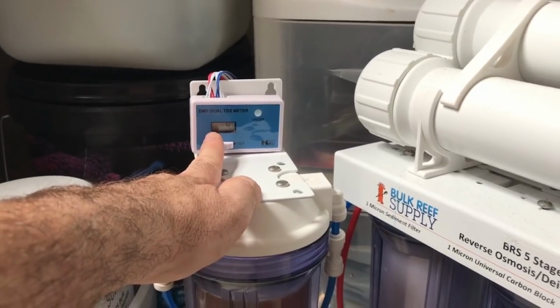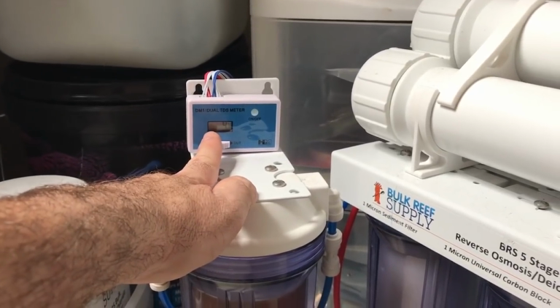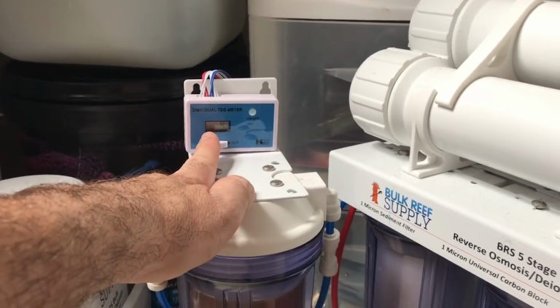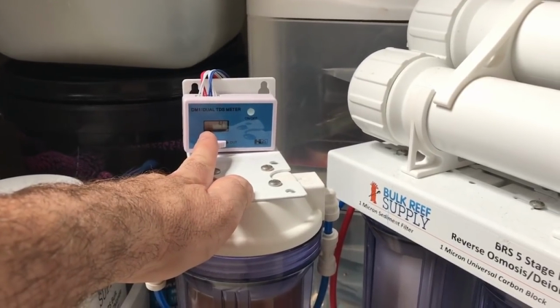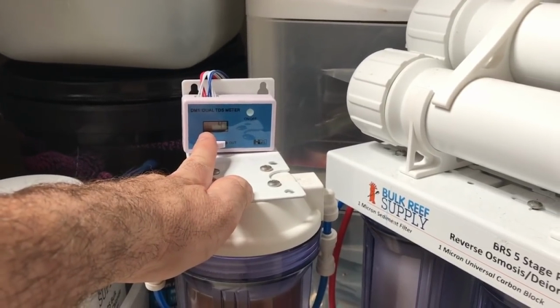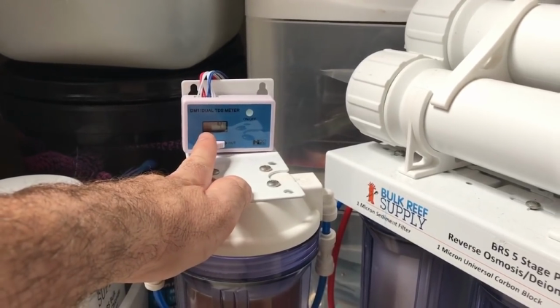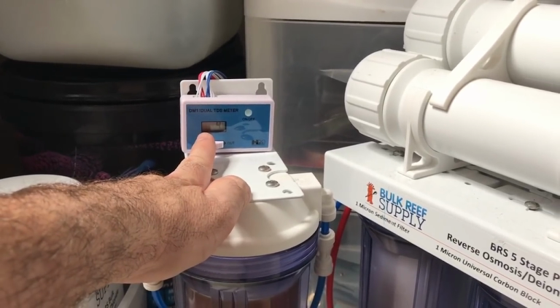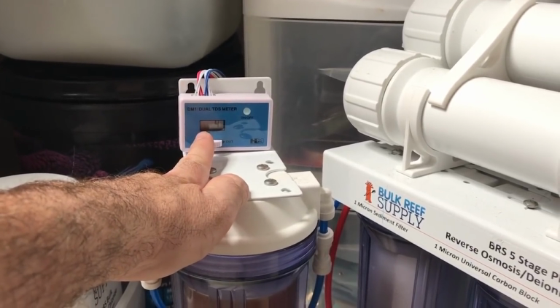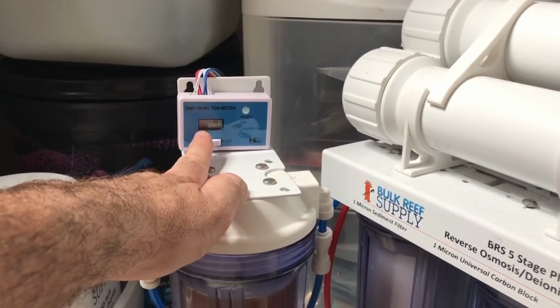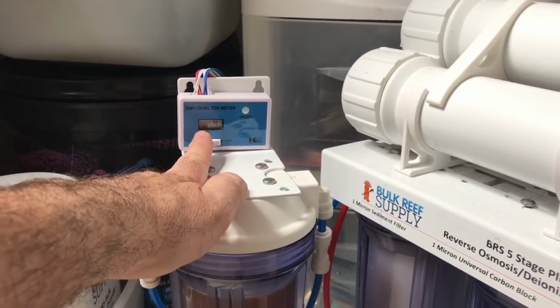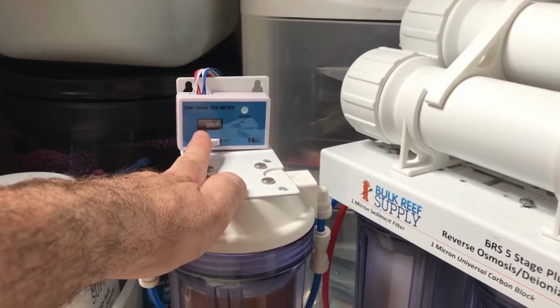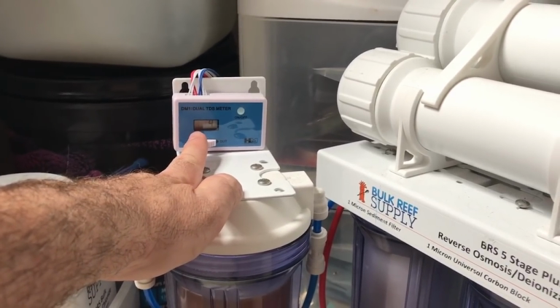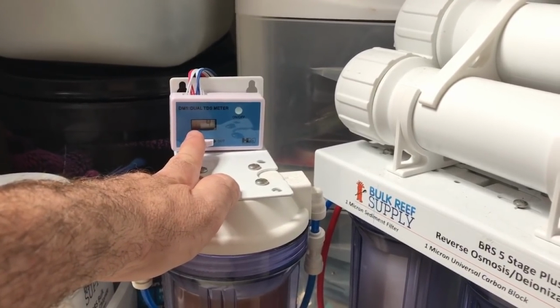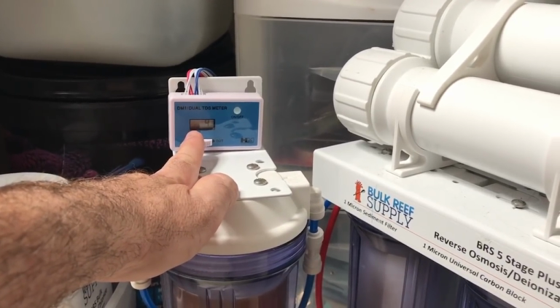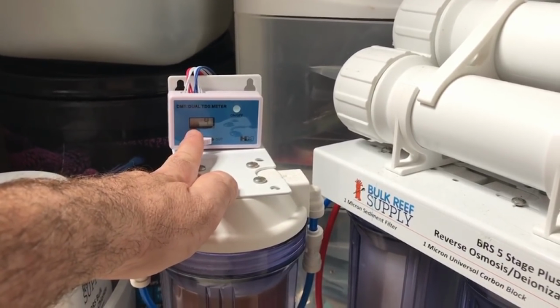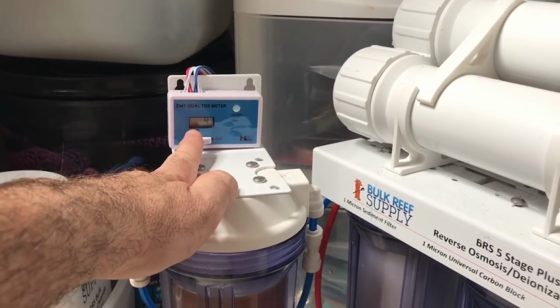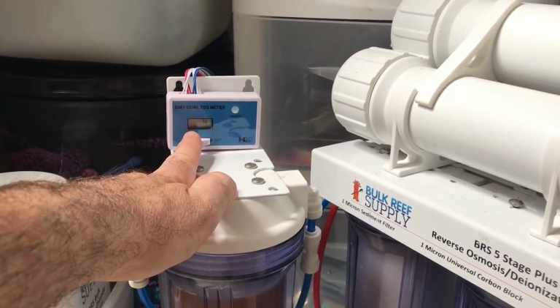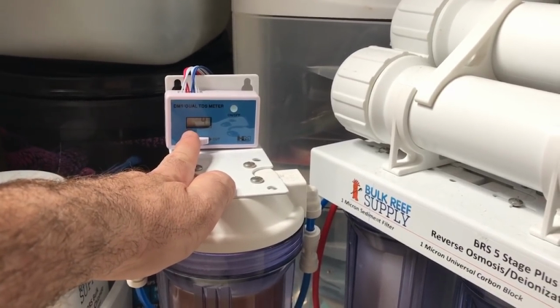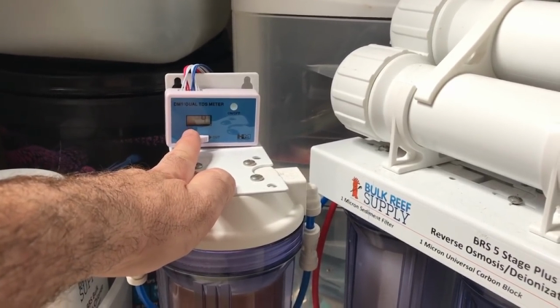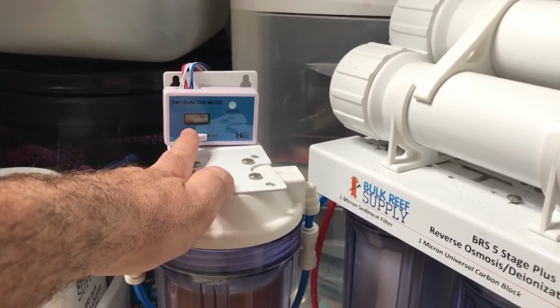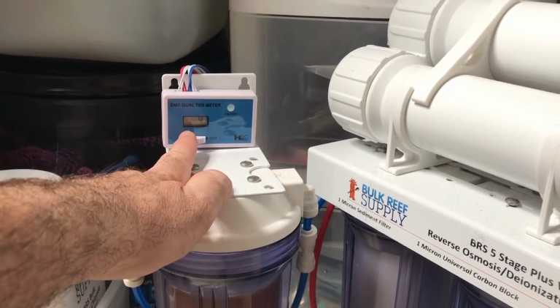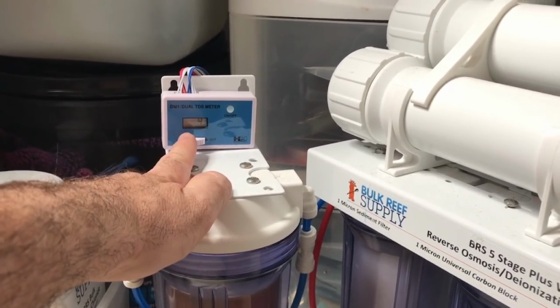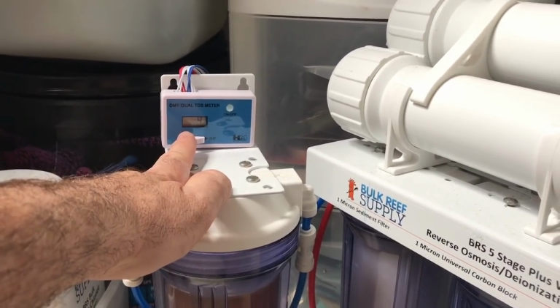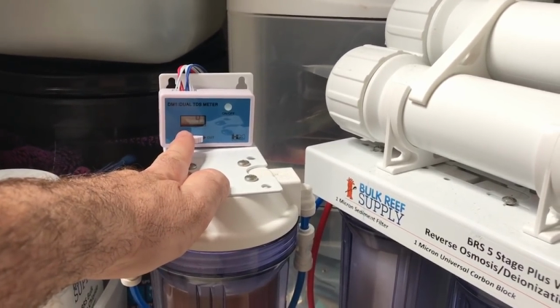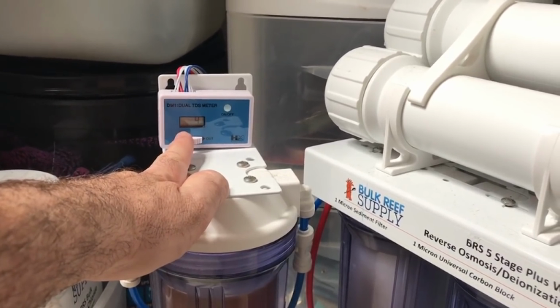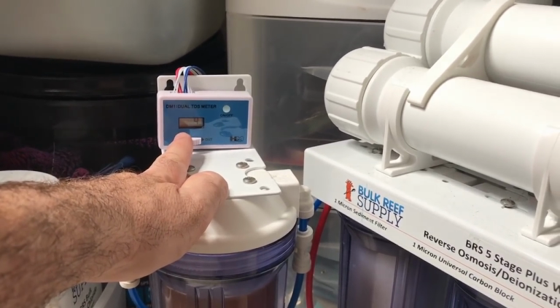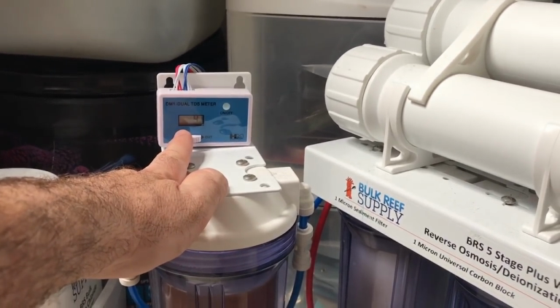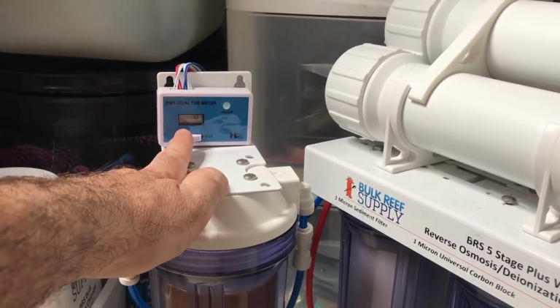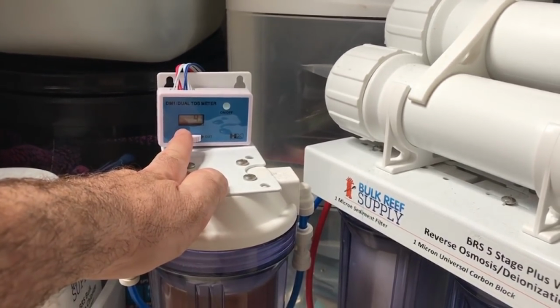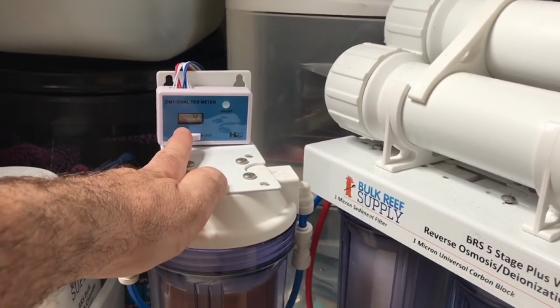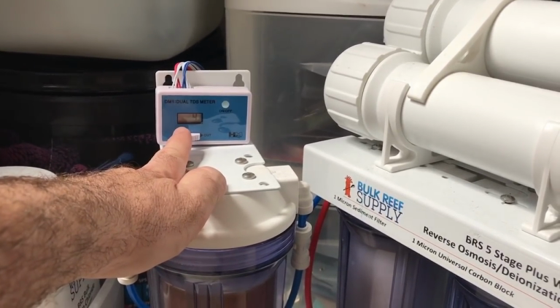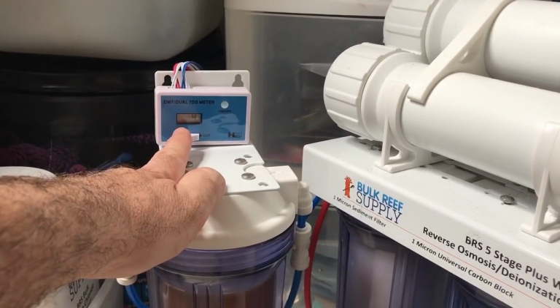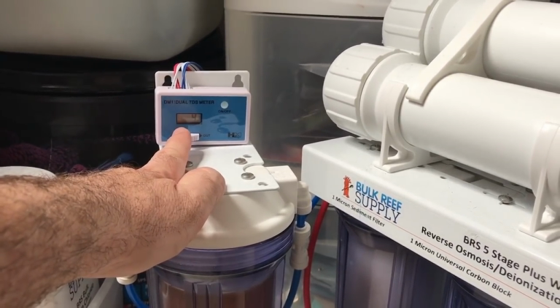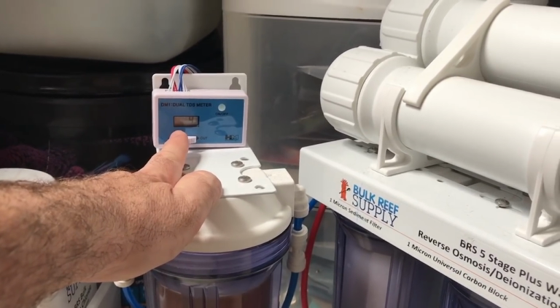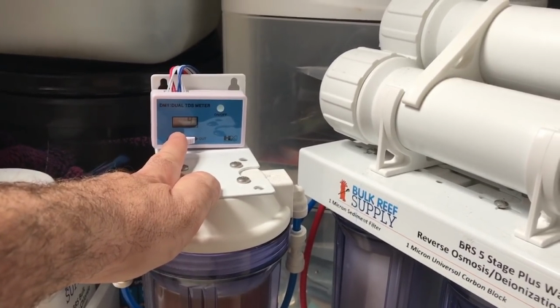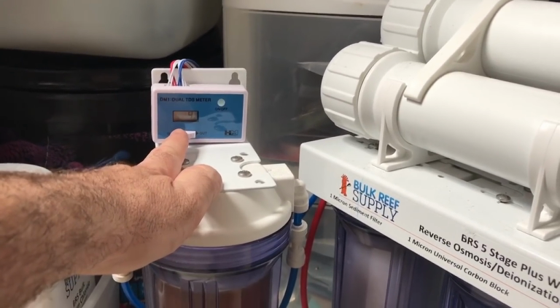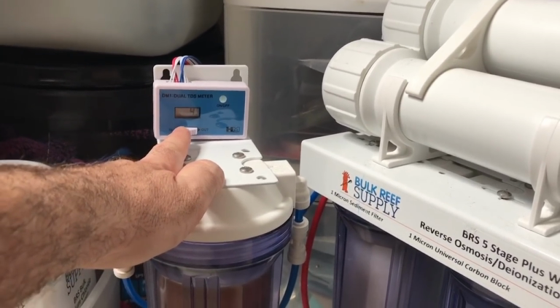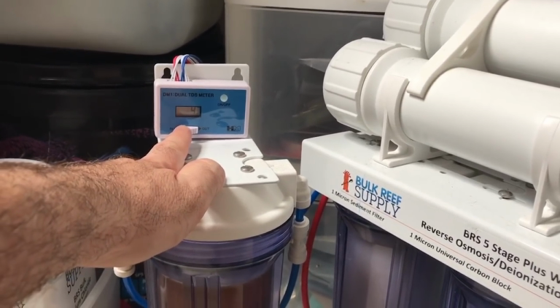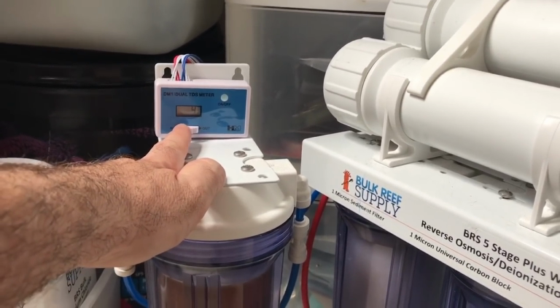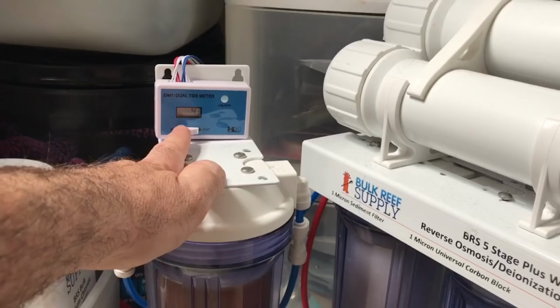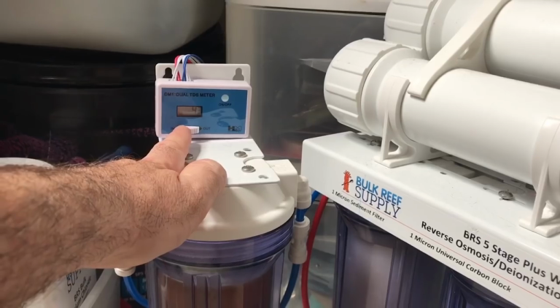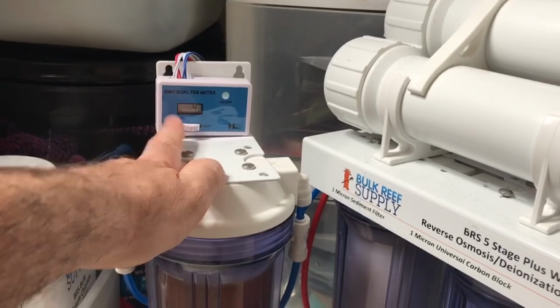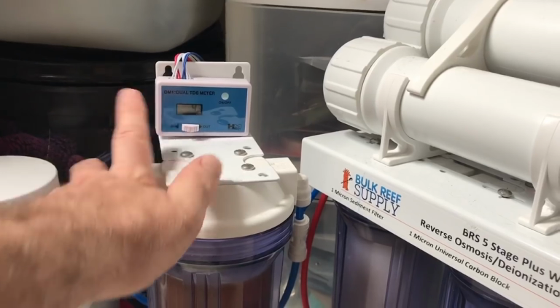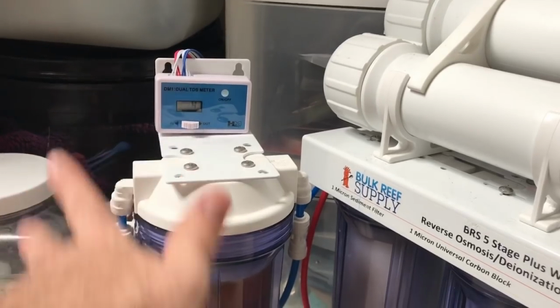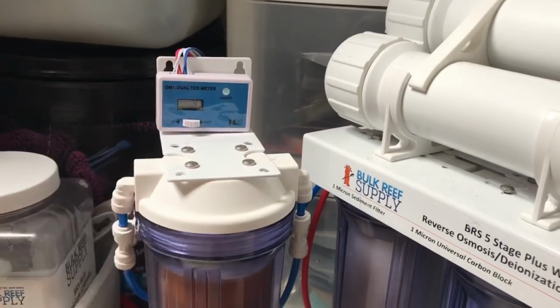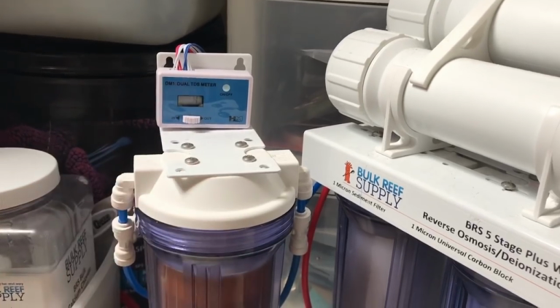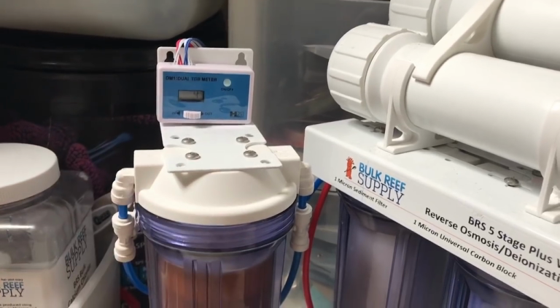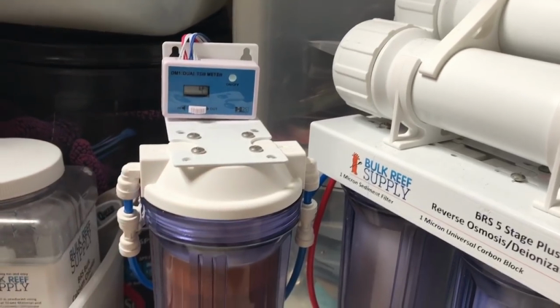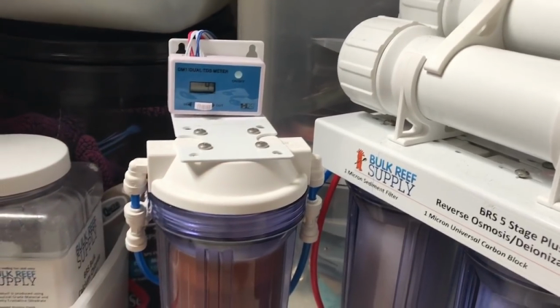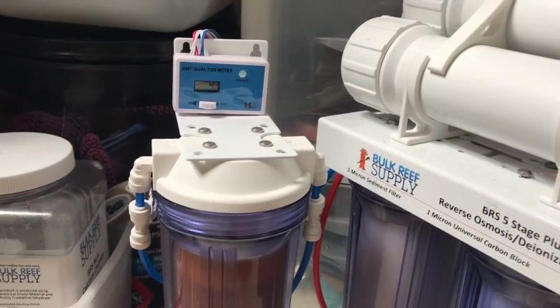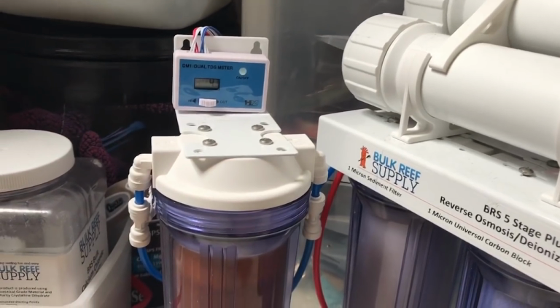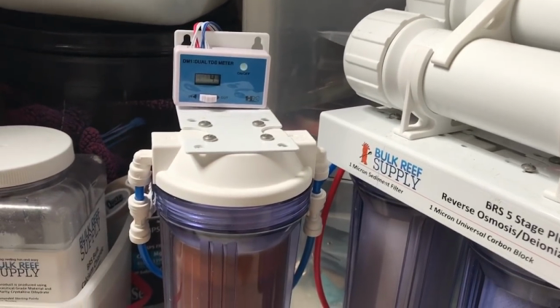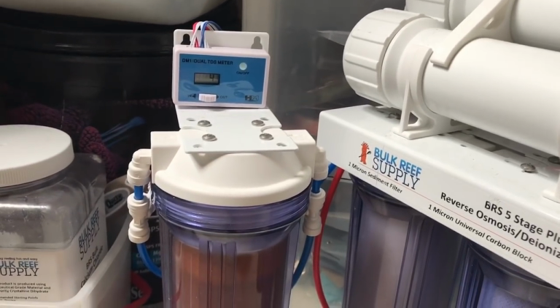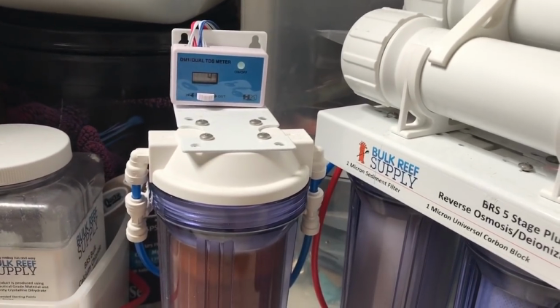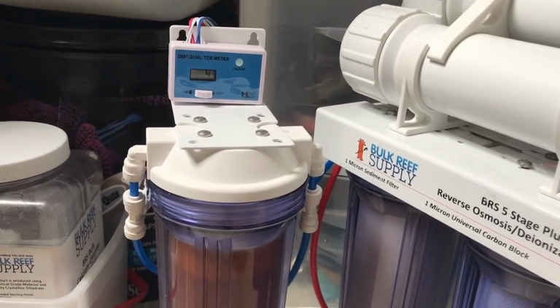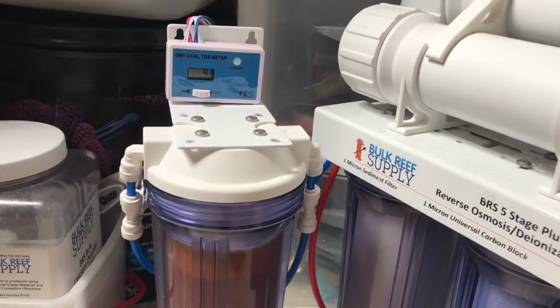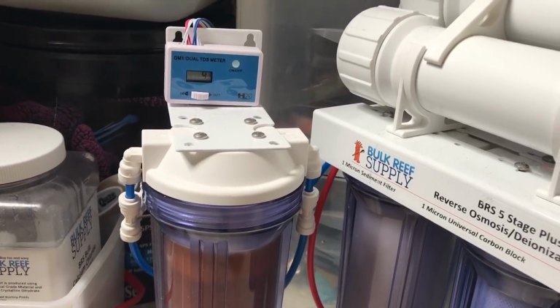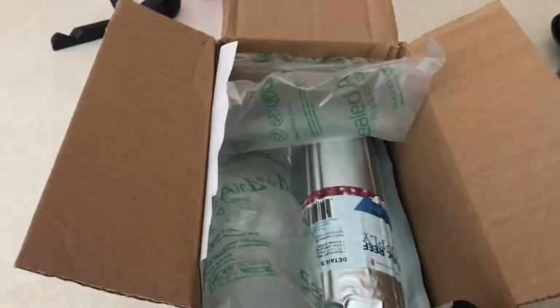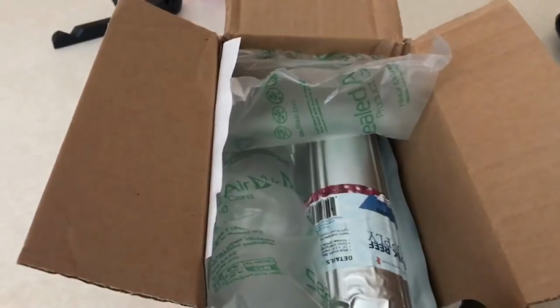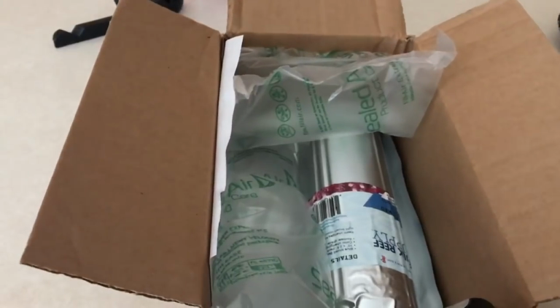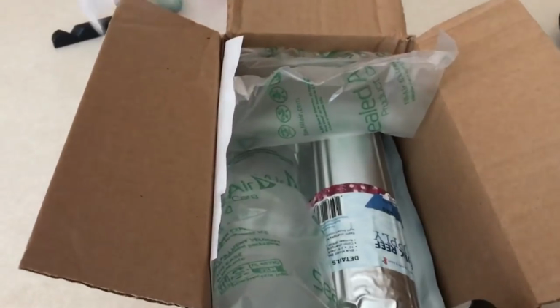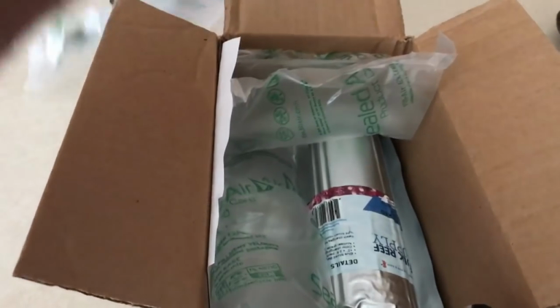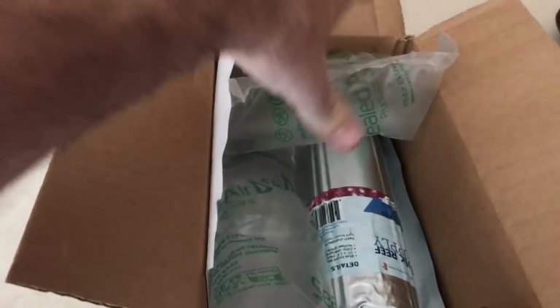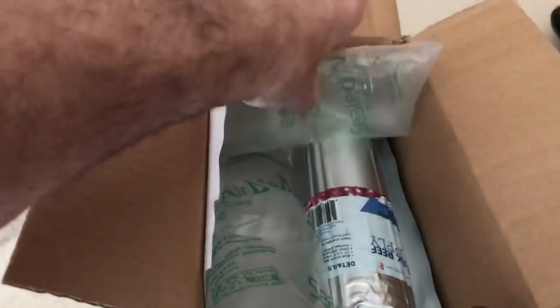It's been reading about three, so it's time to change the resin. We're going to do that right now with a new container.